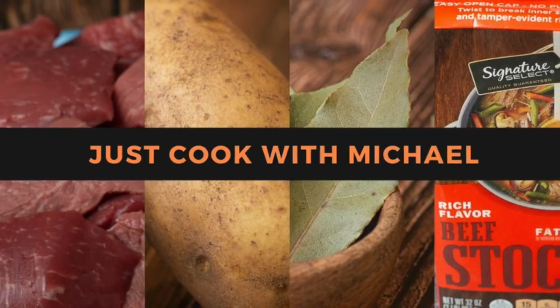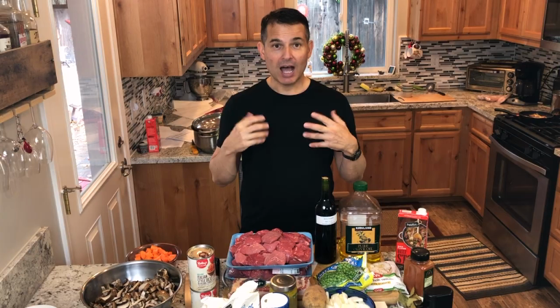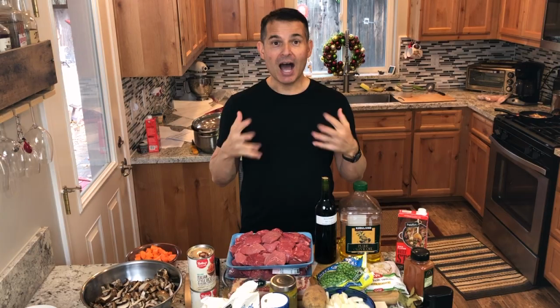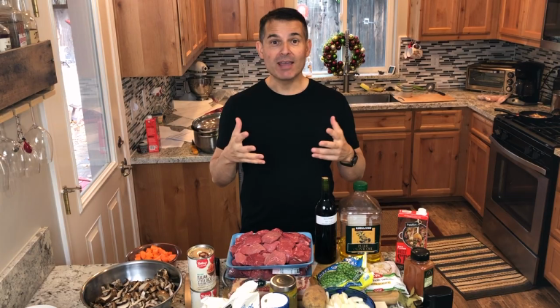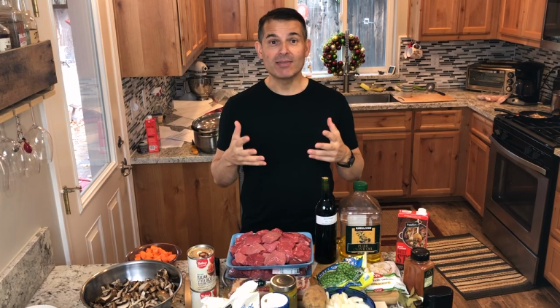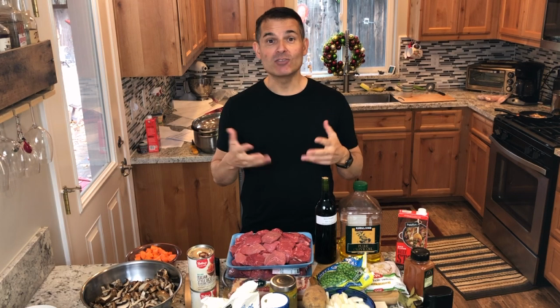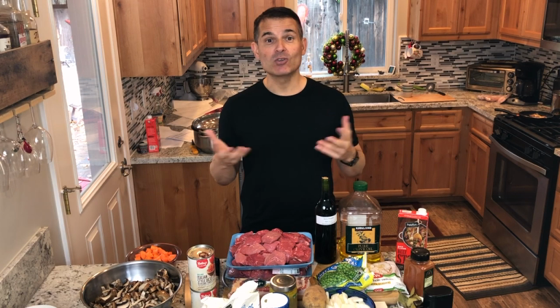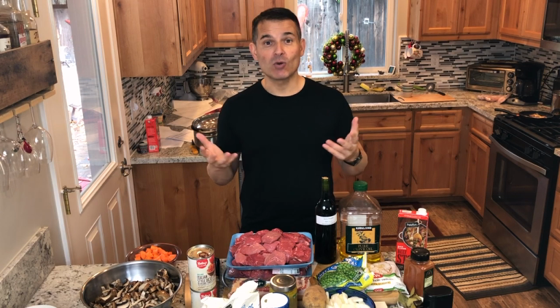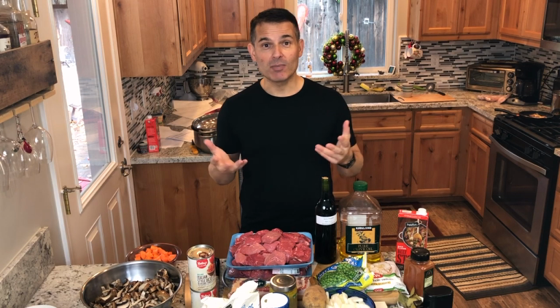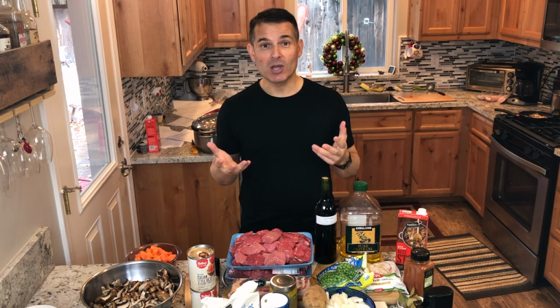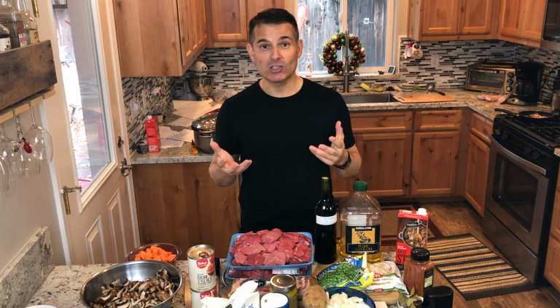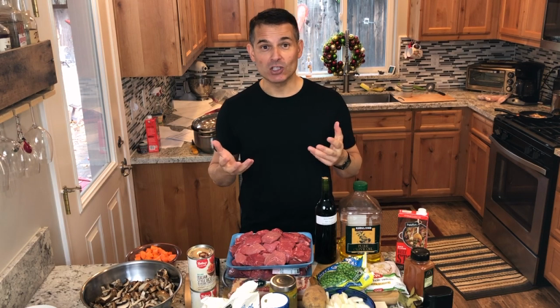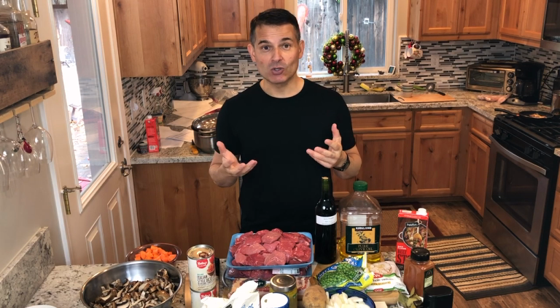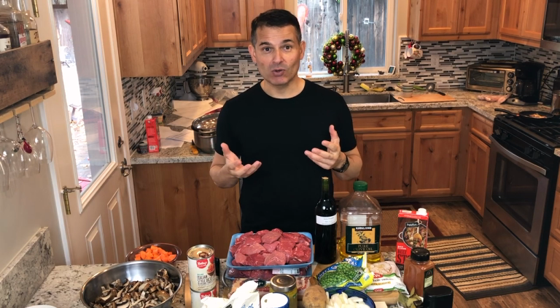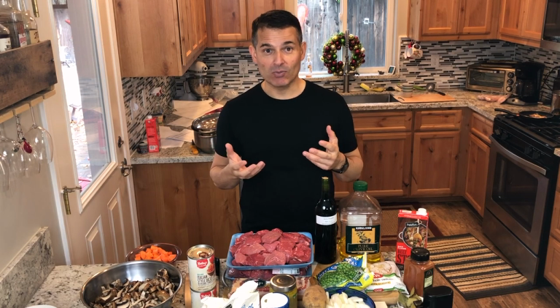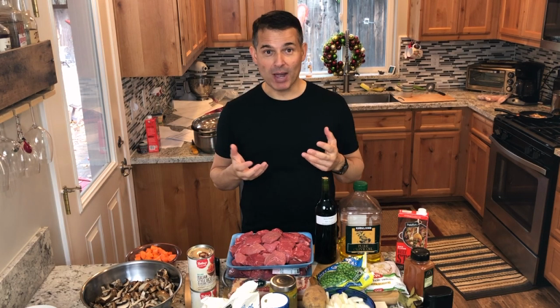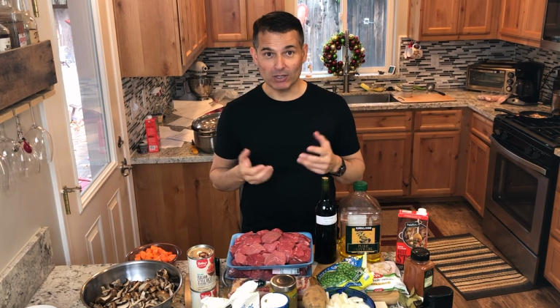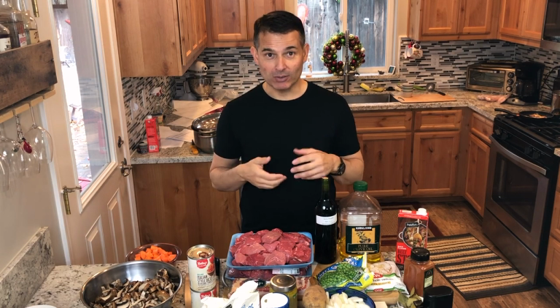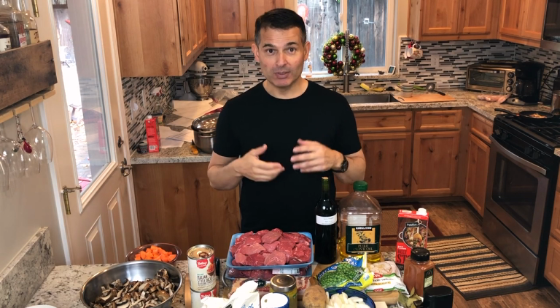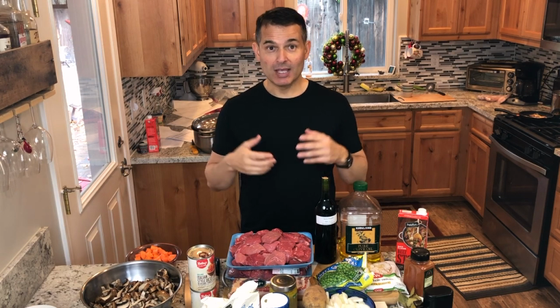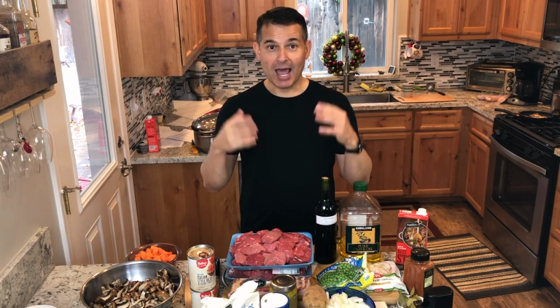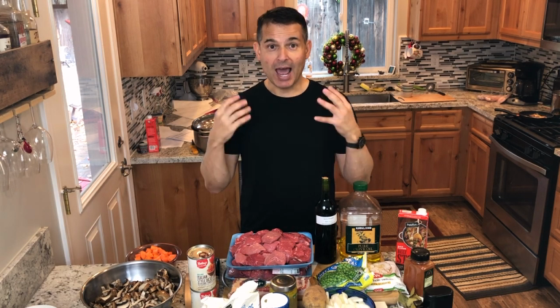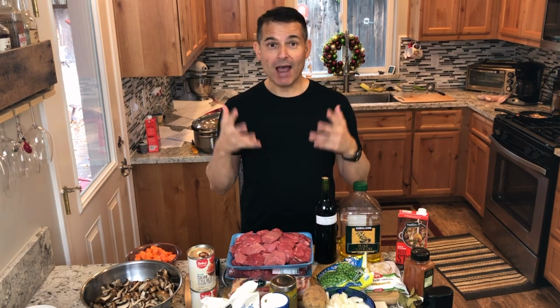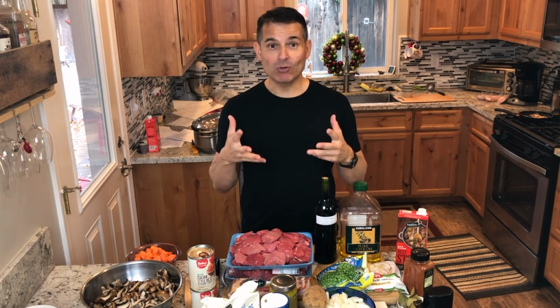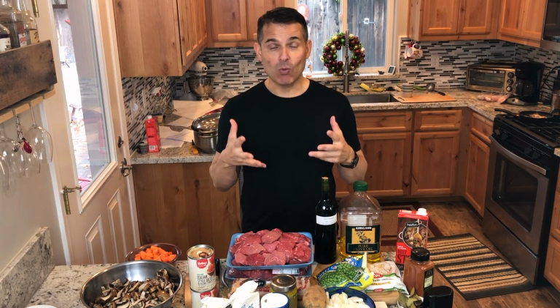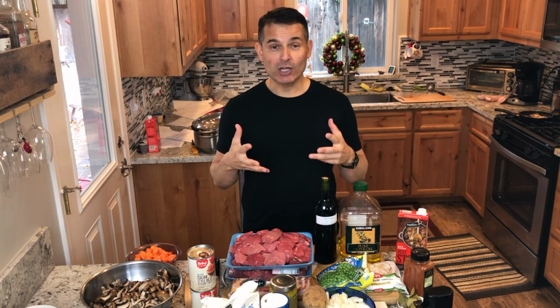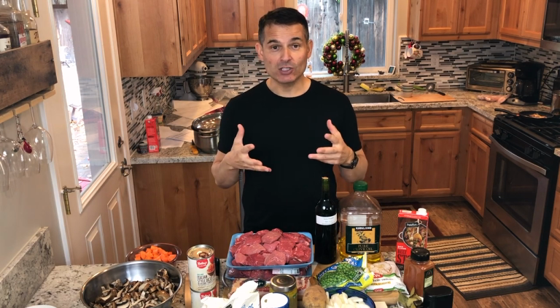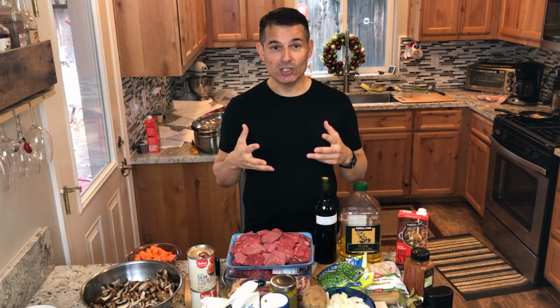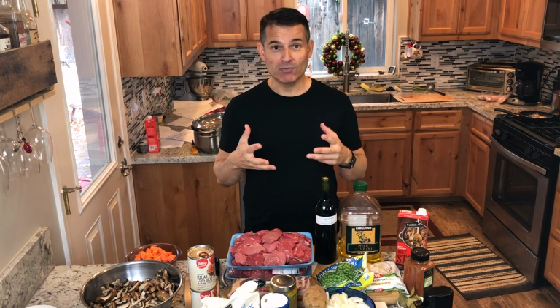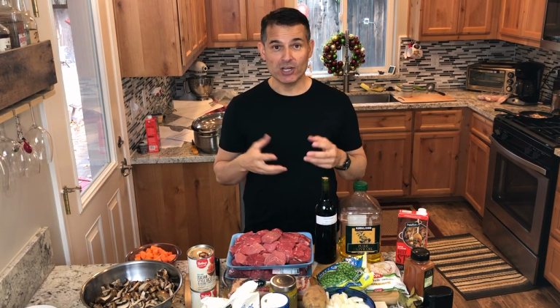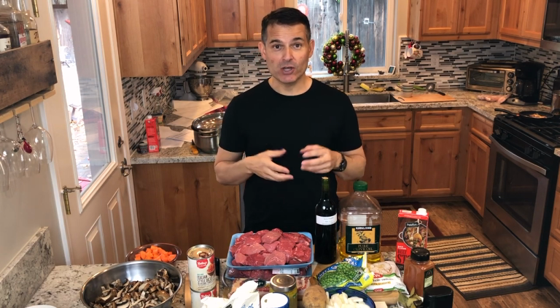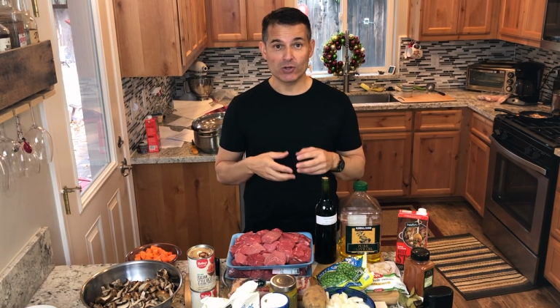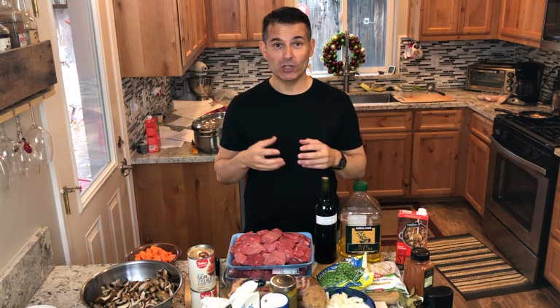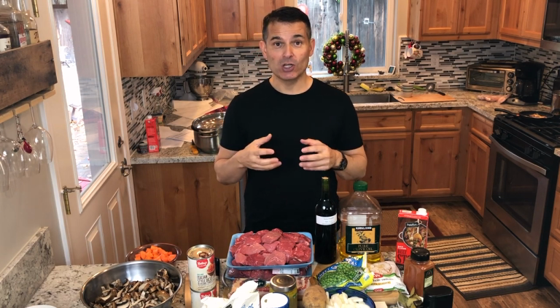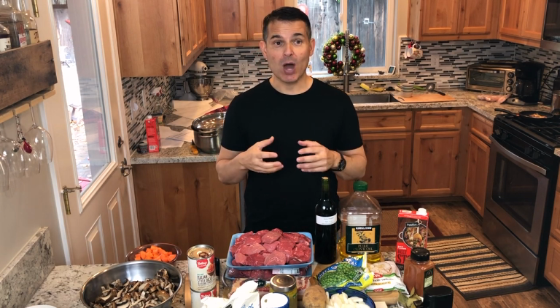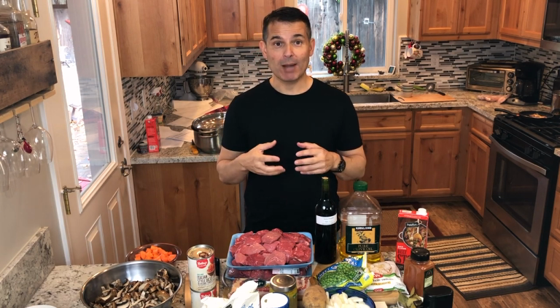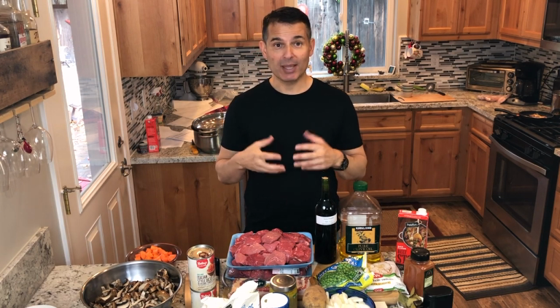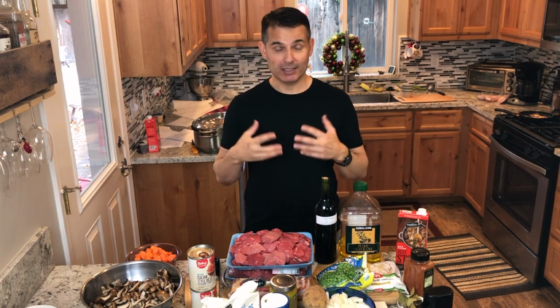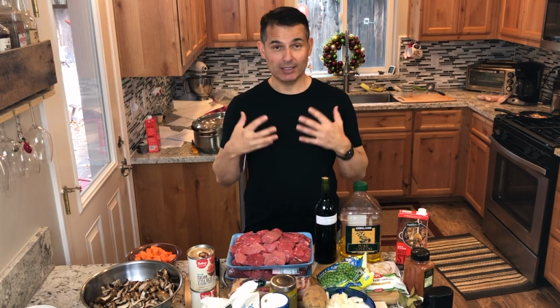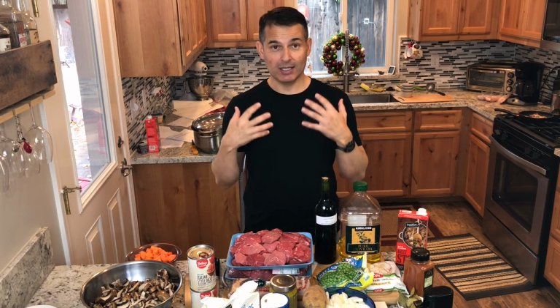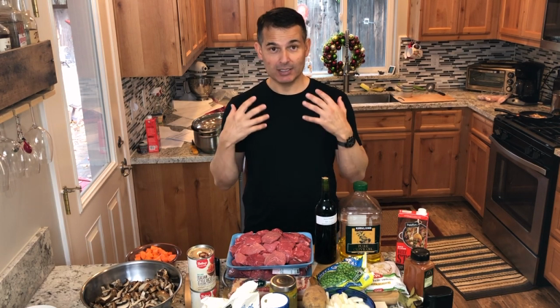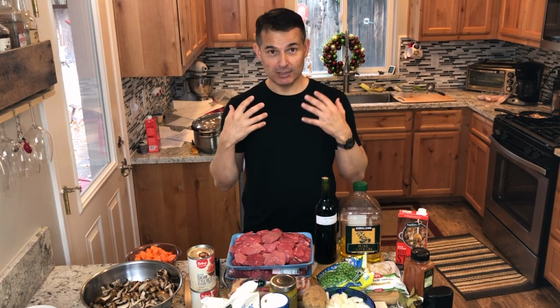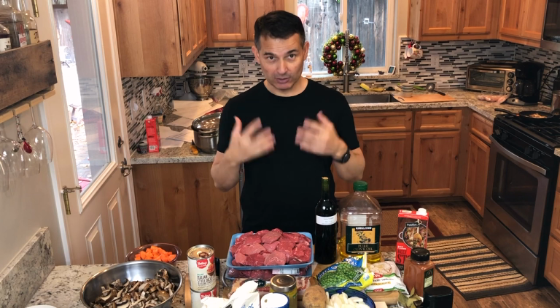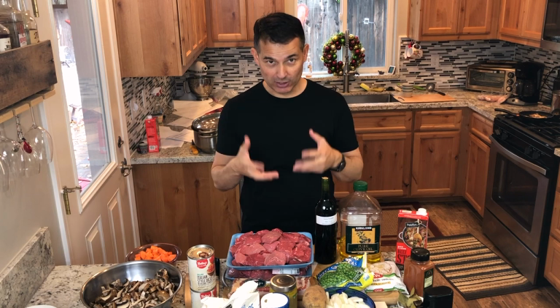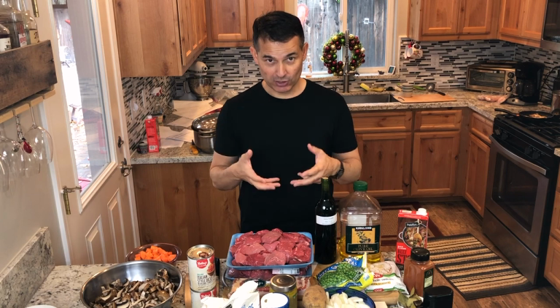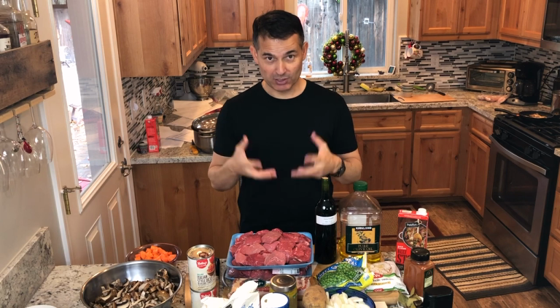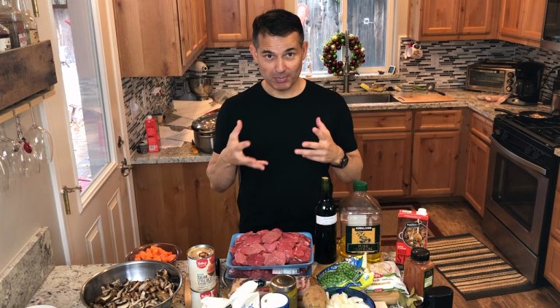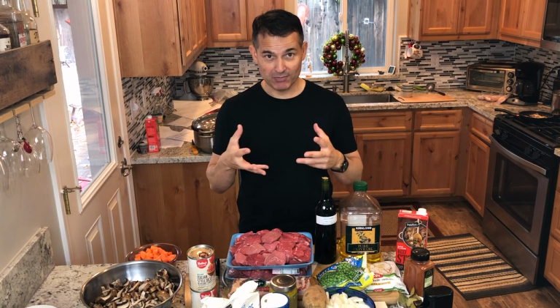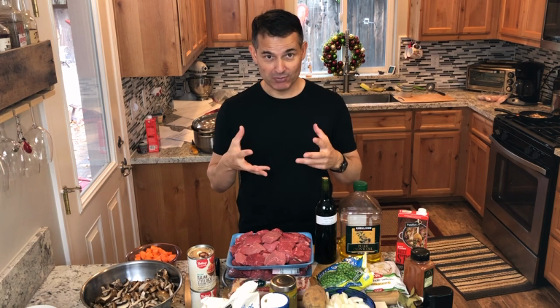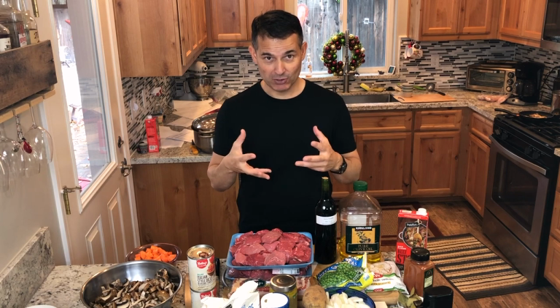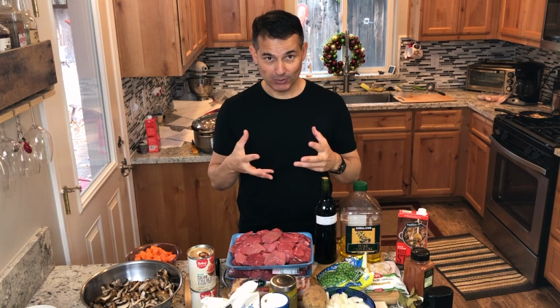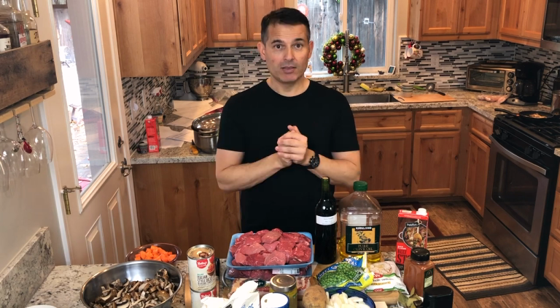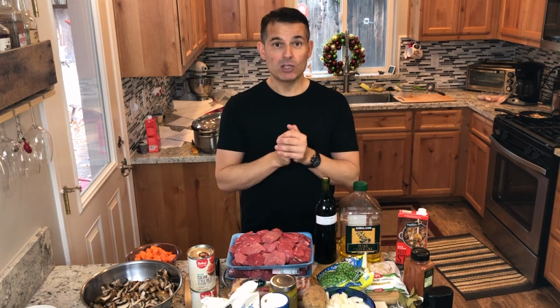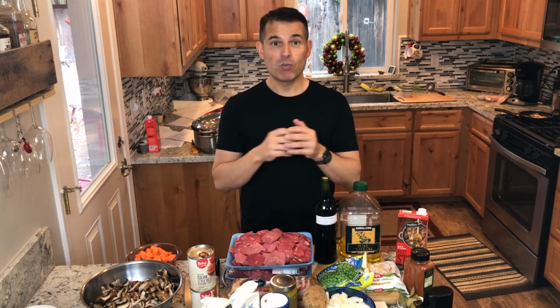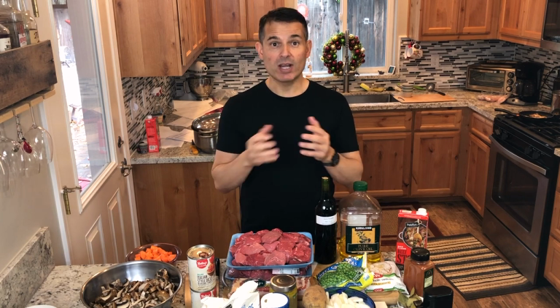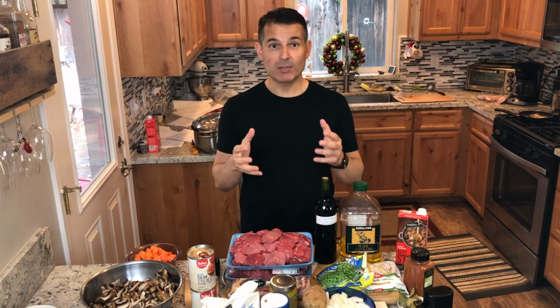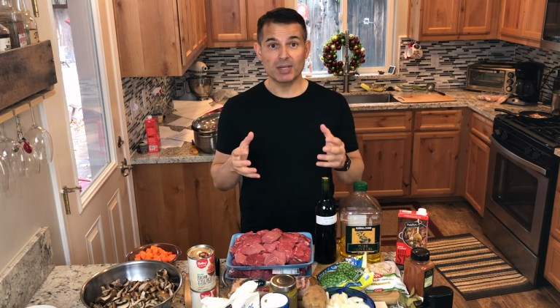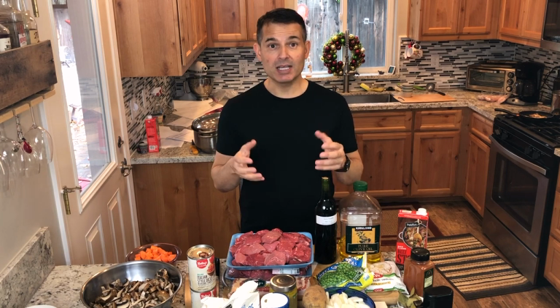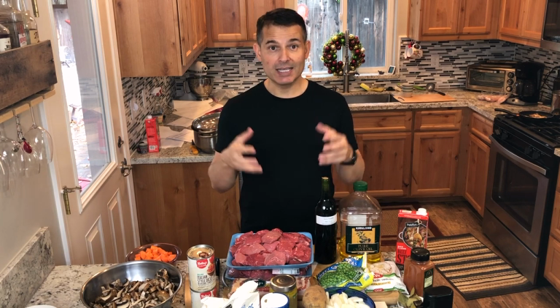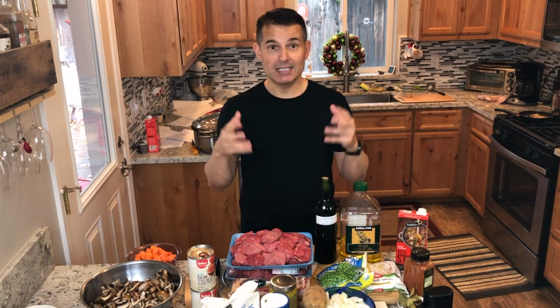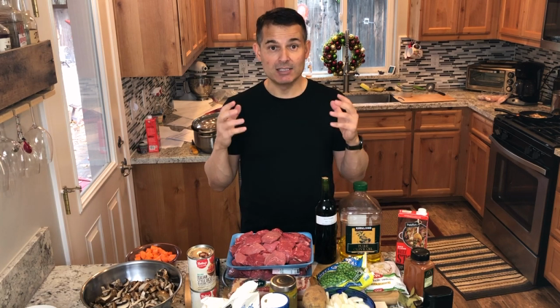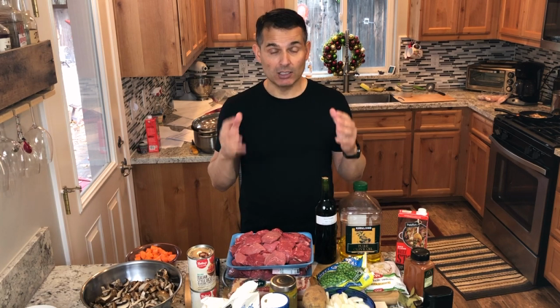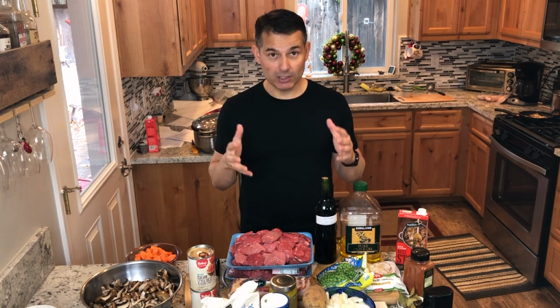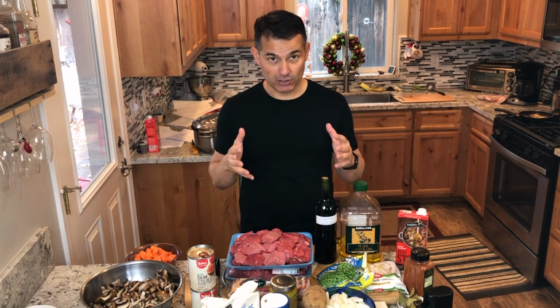Hi, thanks for joining me on Just Cook with Michael. After watching this video, you're going to know how to make a delicious beef stew. This recipe is delicious.